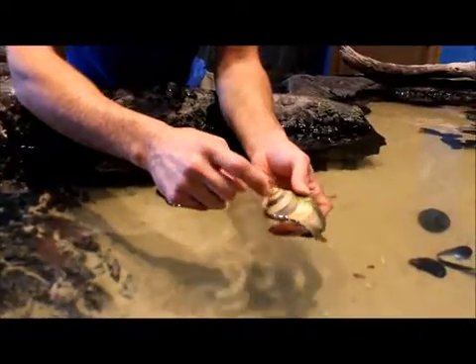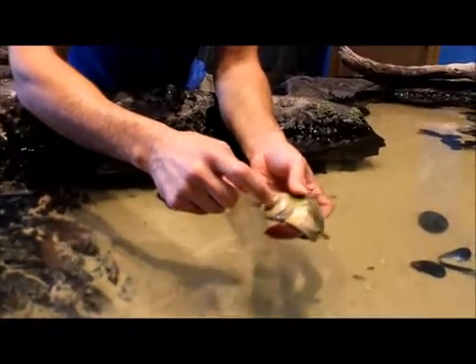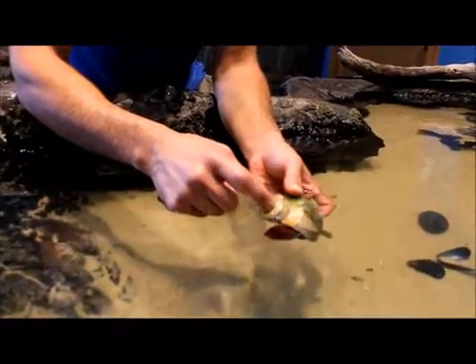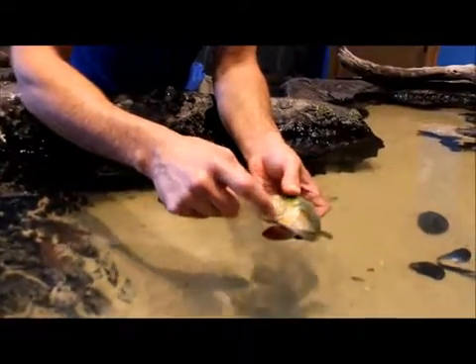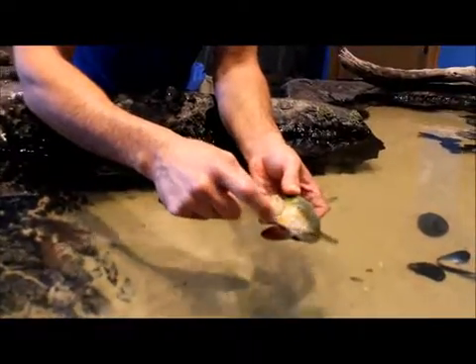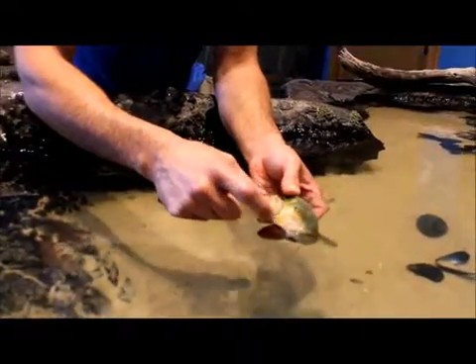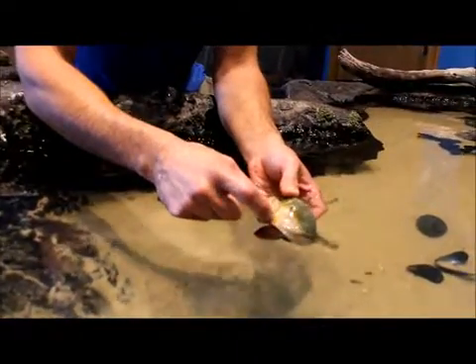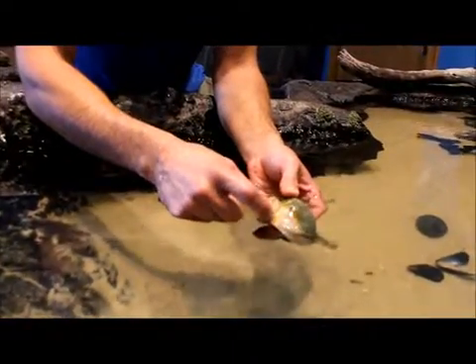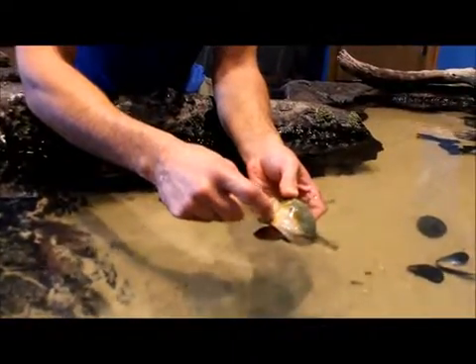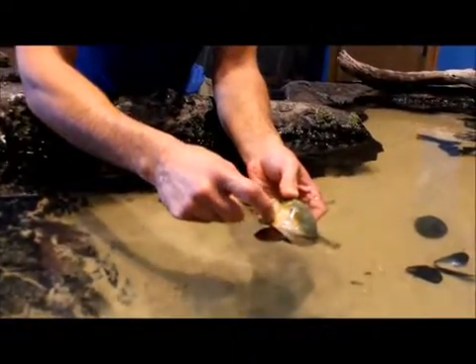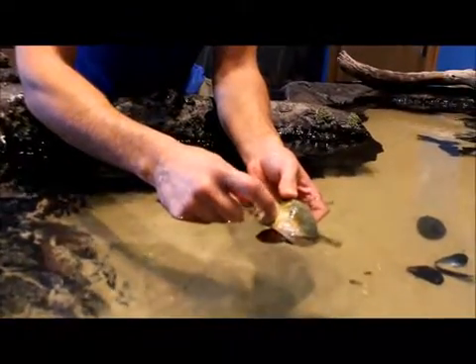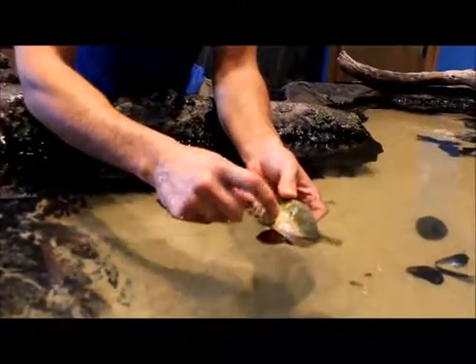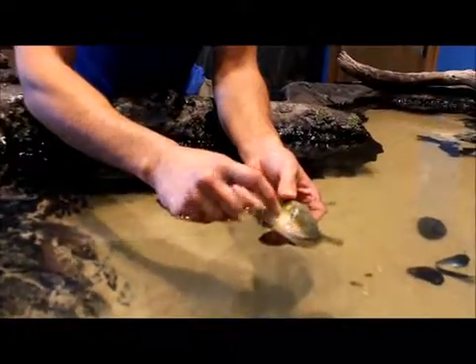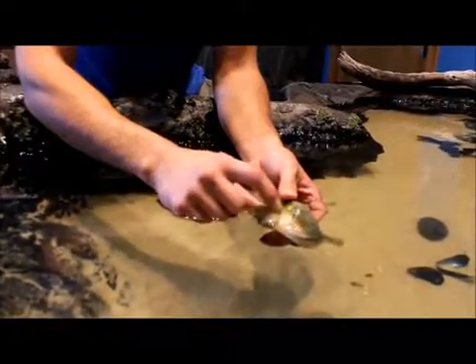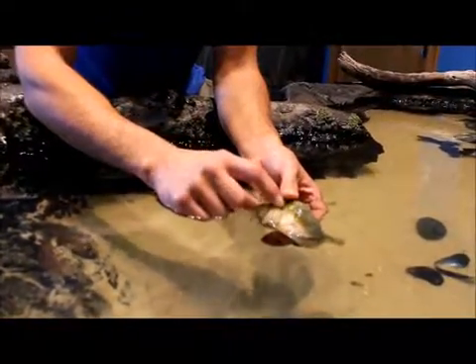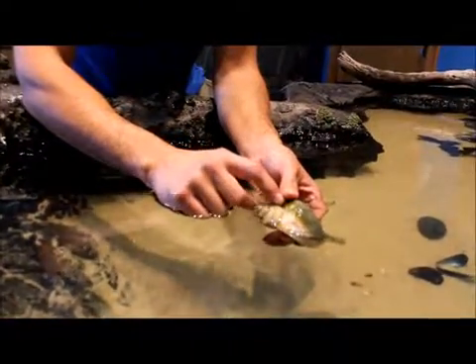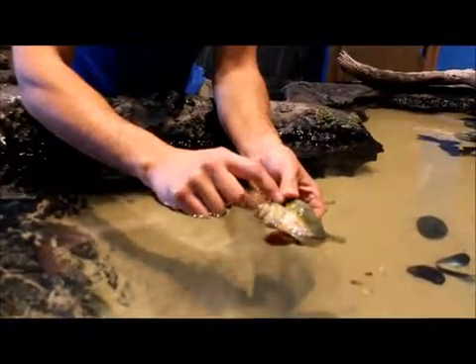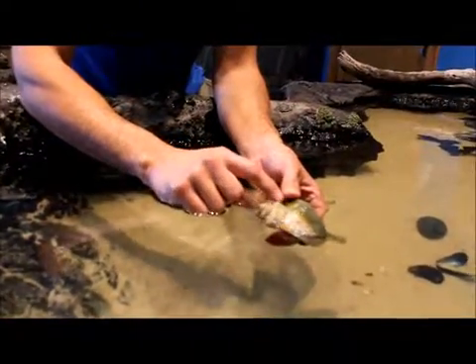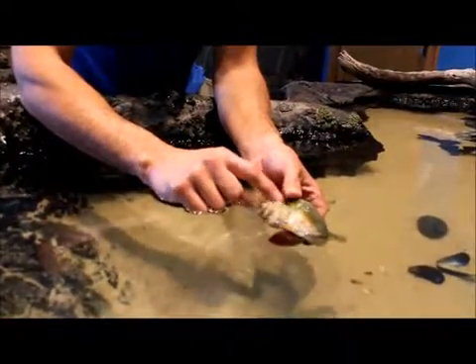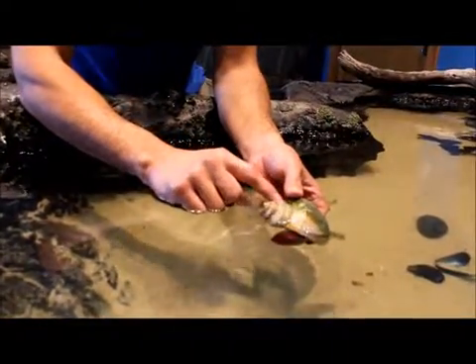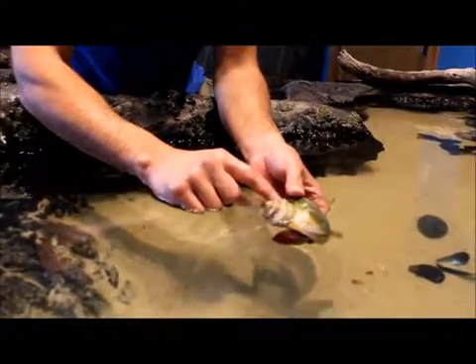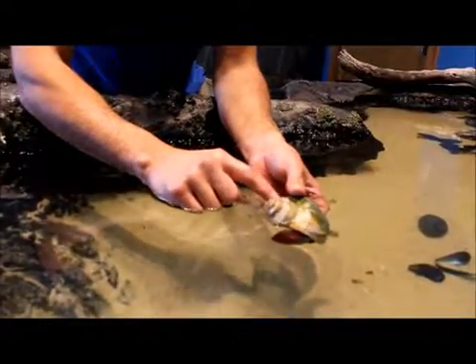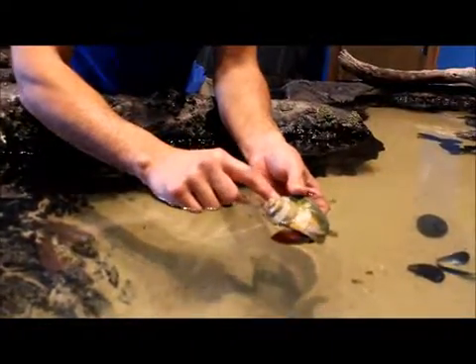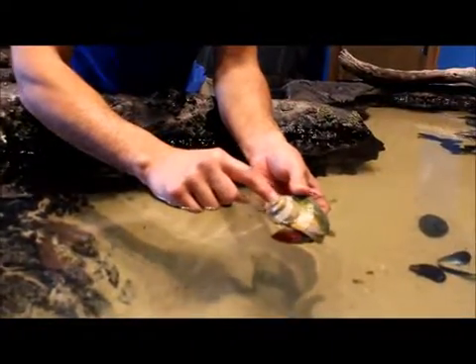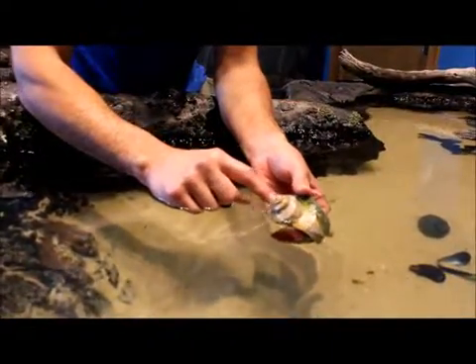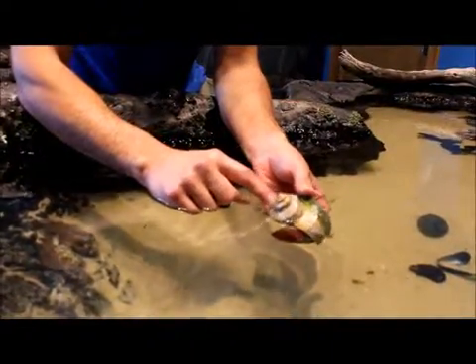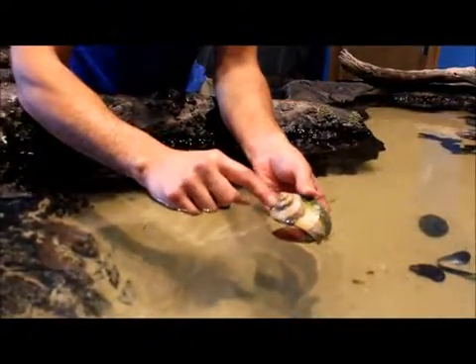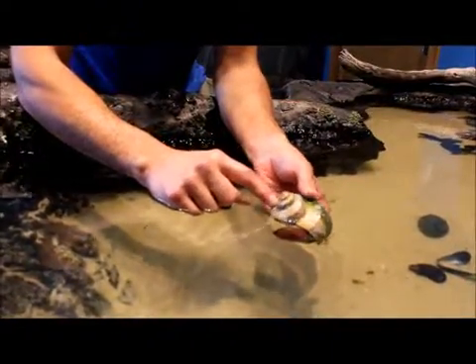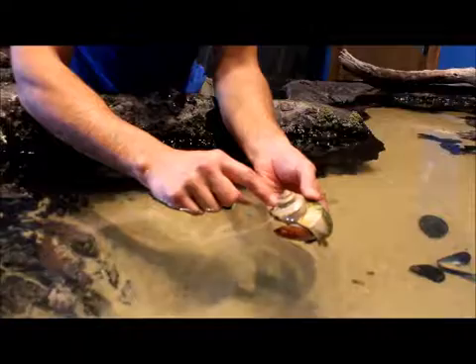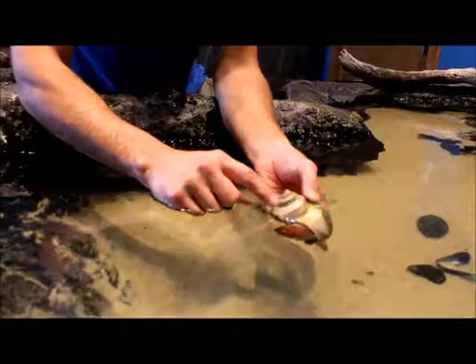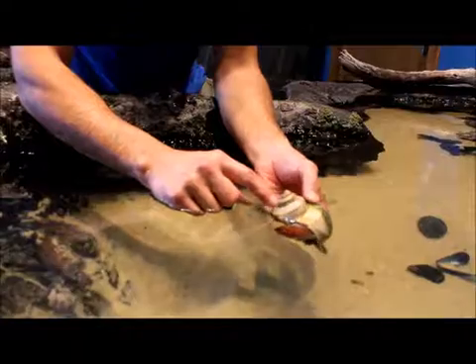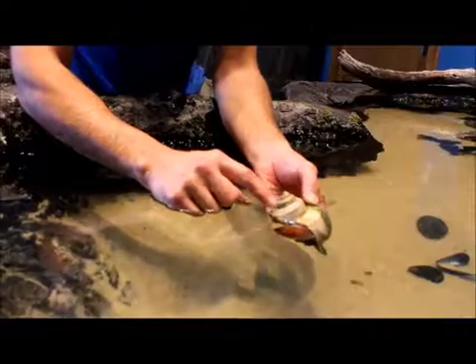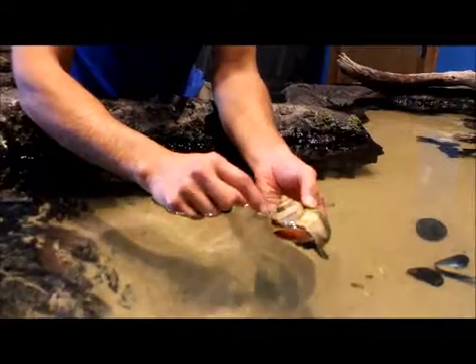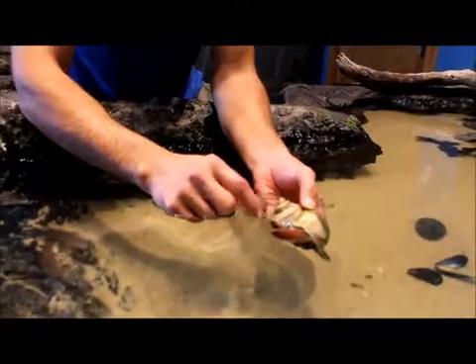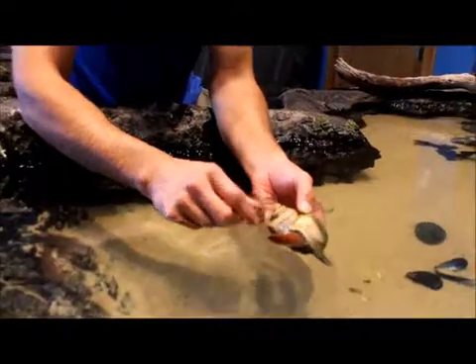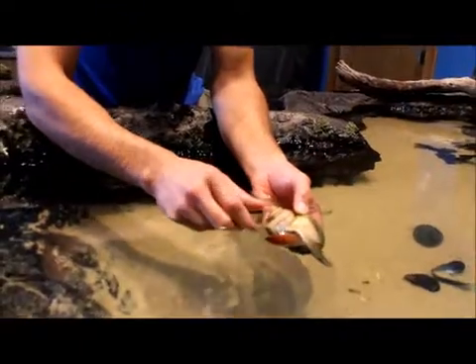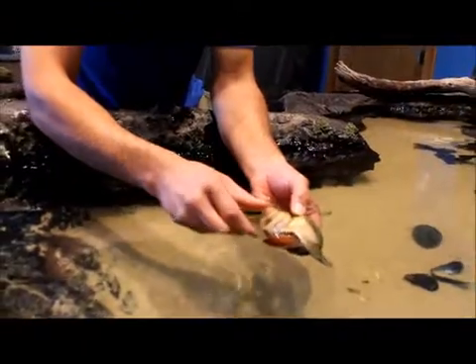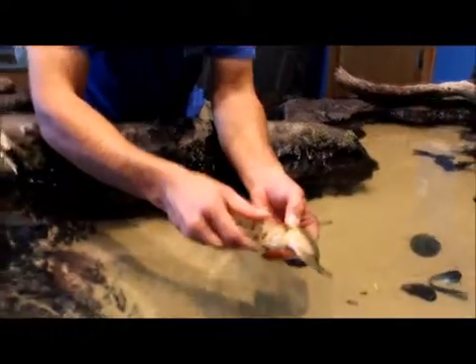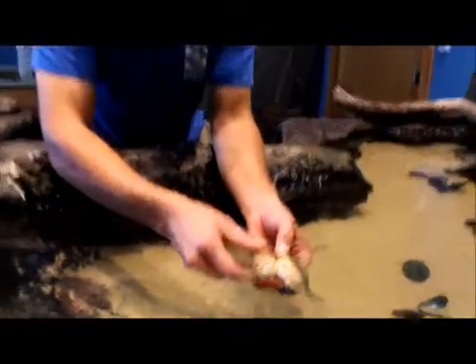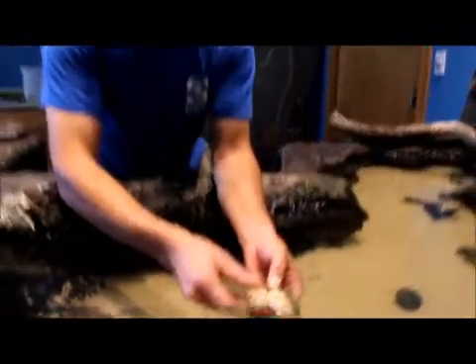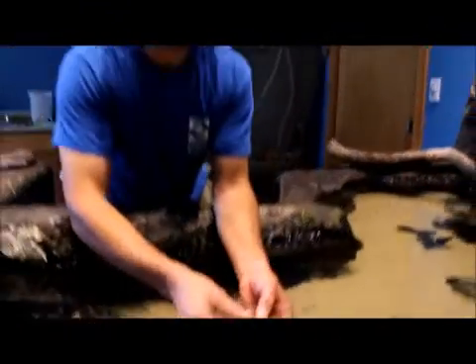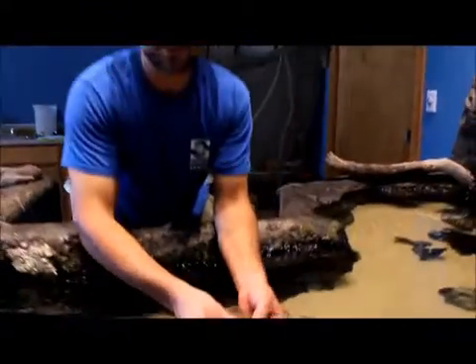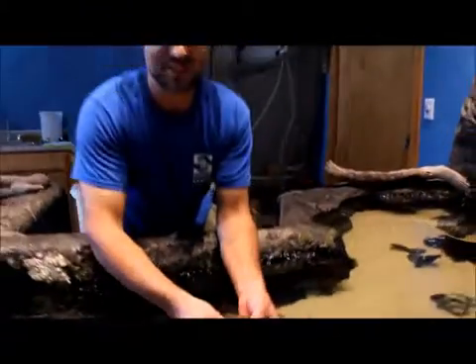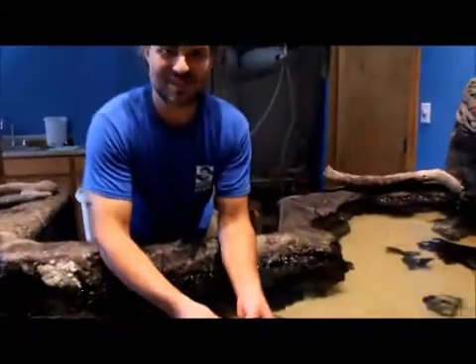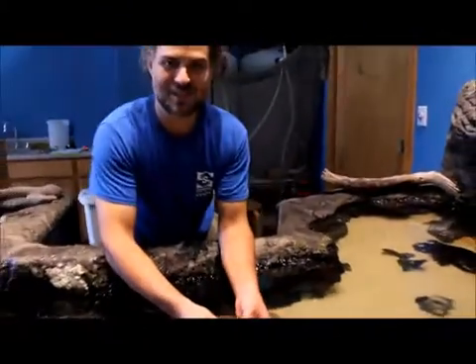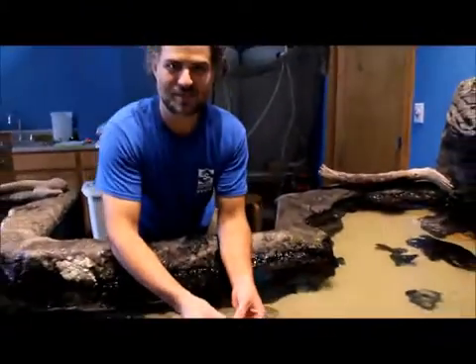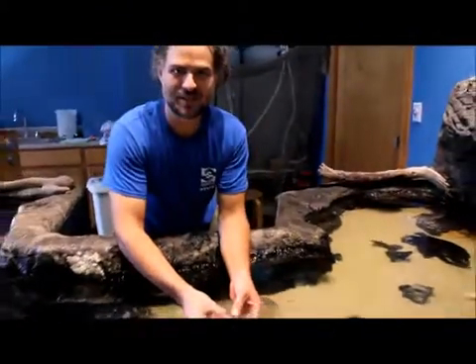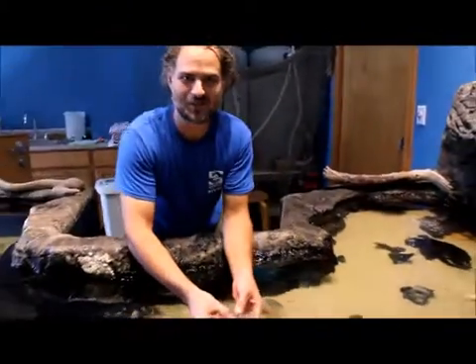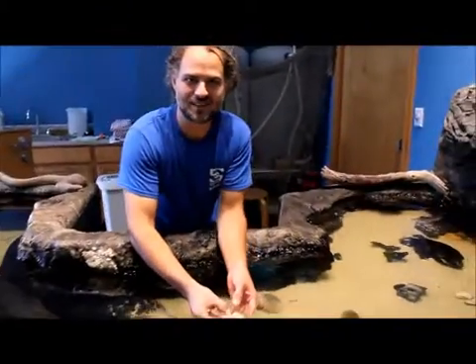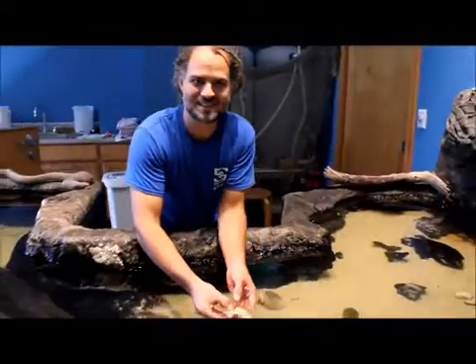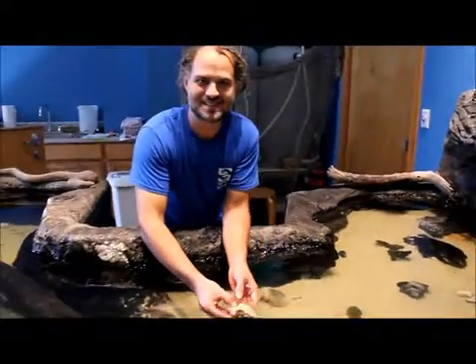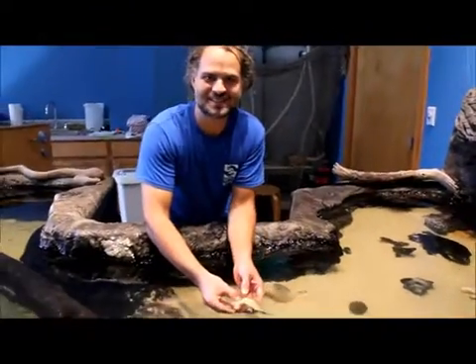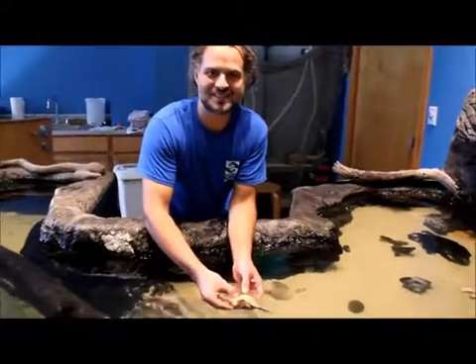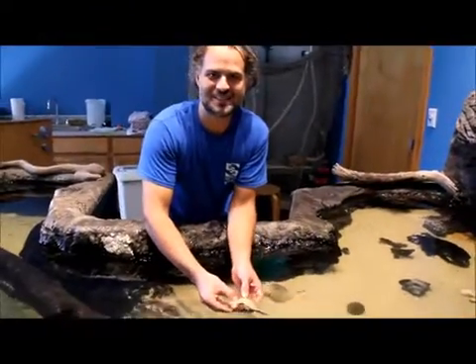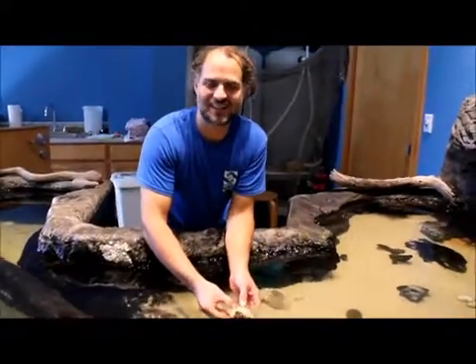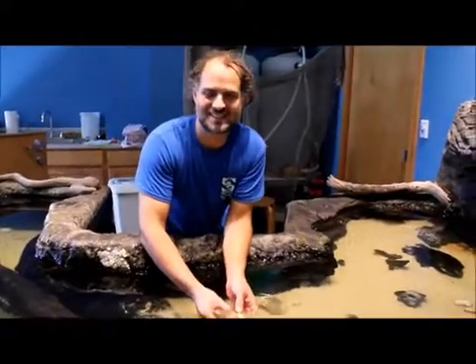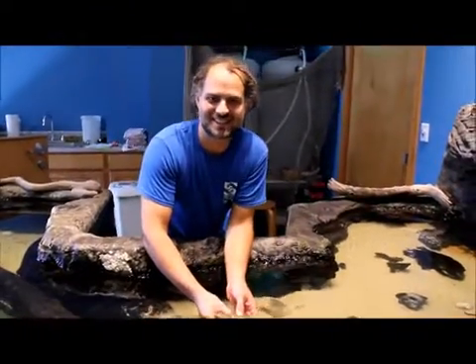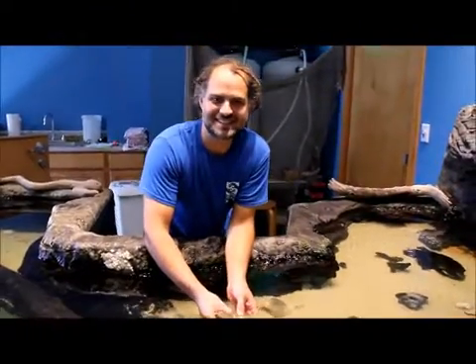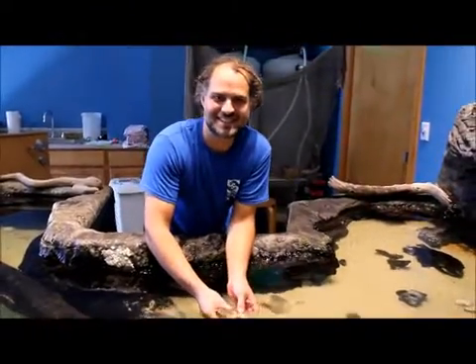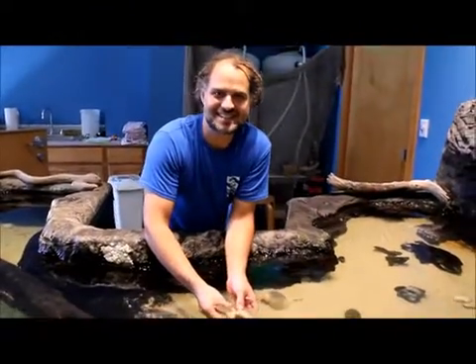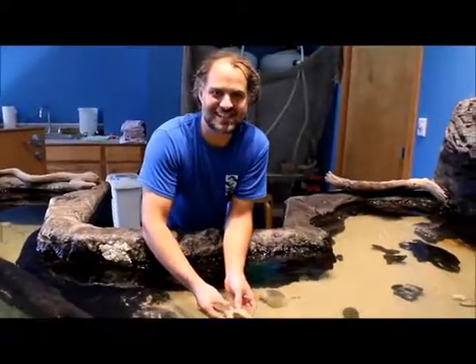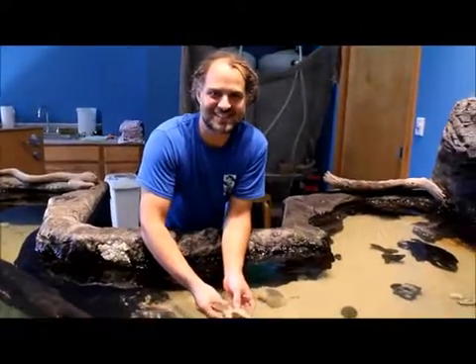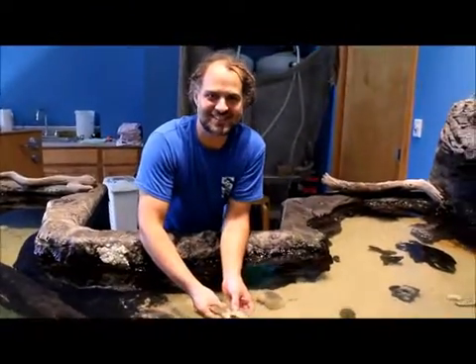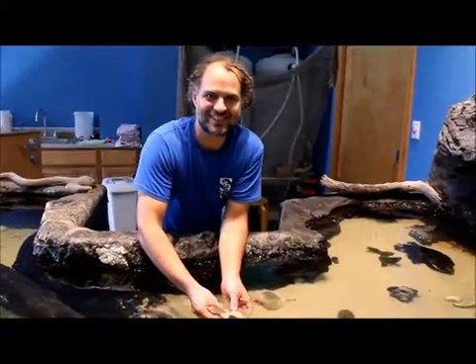You can also see the channel — that's how they get their name, the channeled whelk. If you'd like to come meet our whelks, we'll see you on the plexiglass soon.